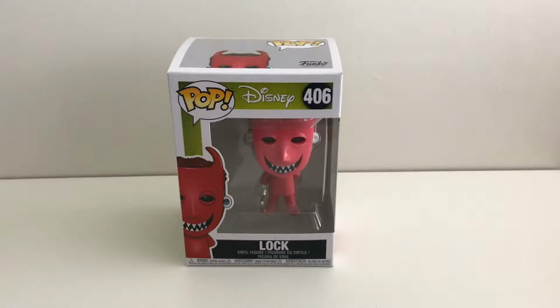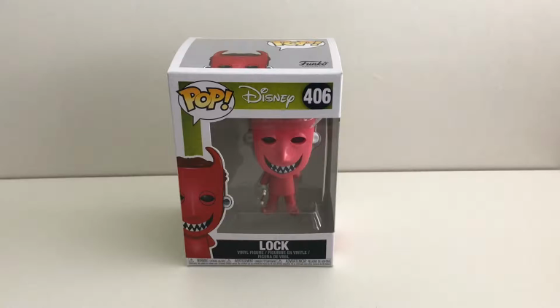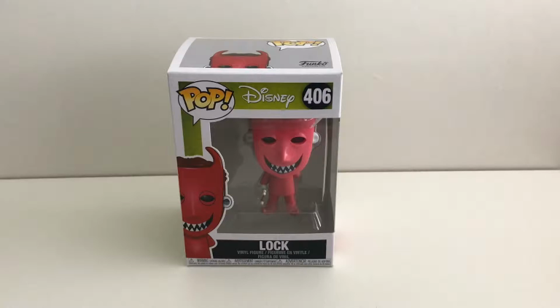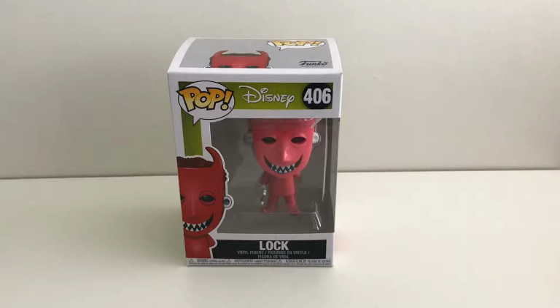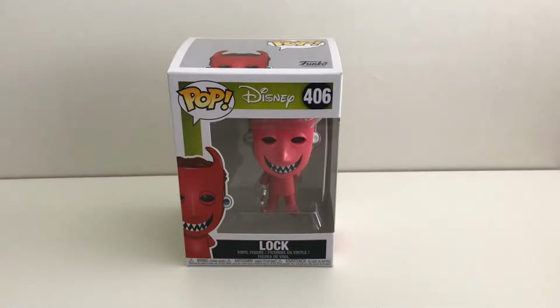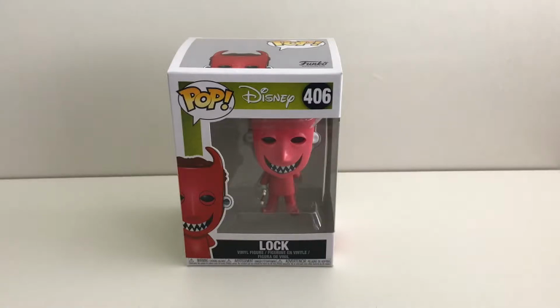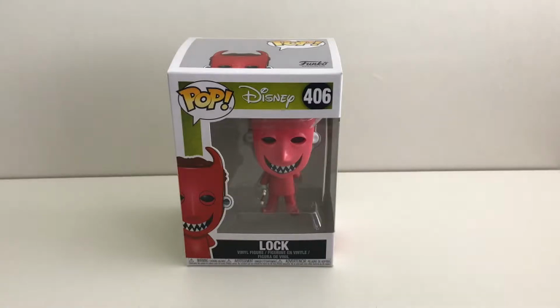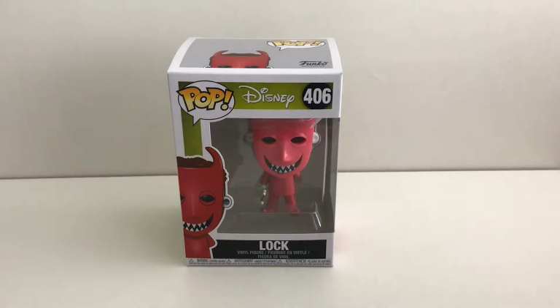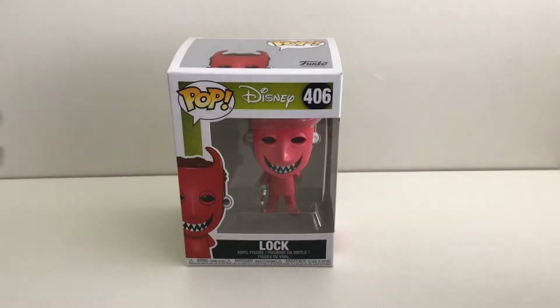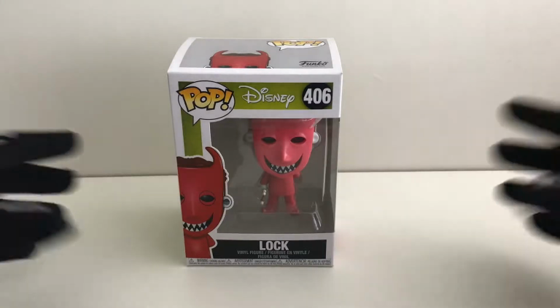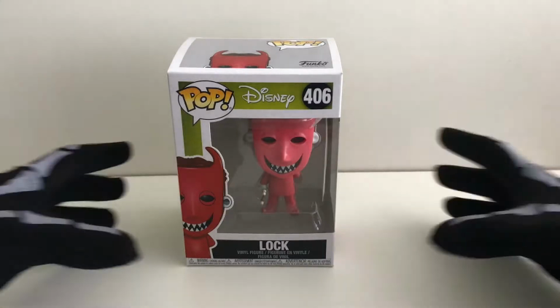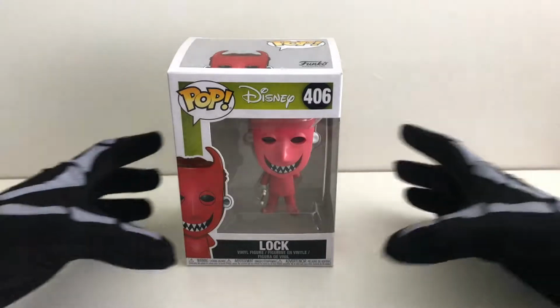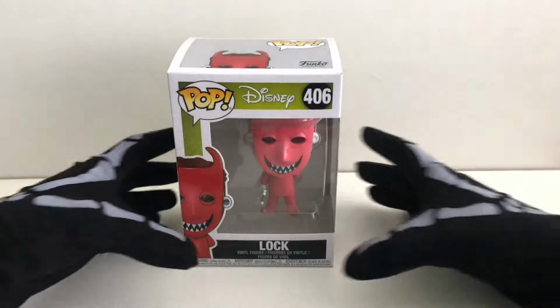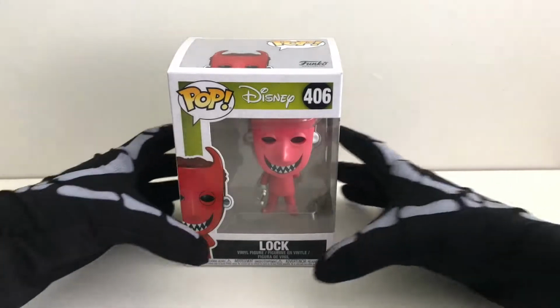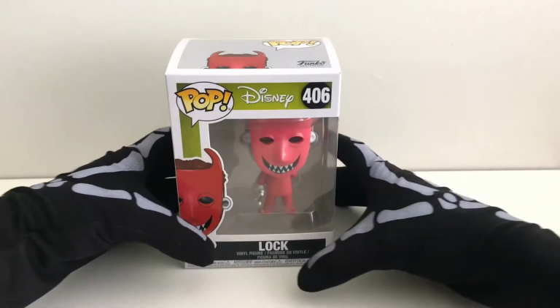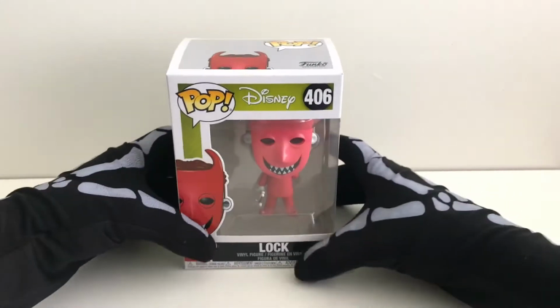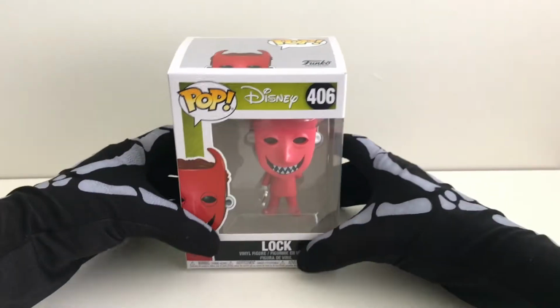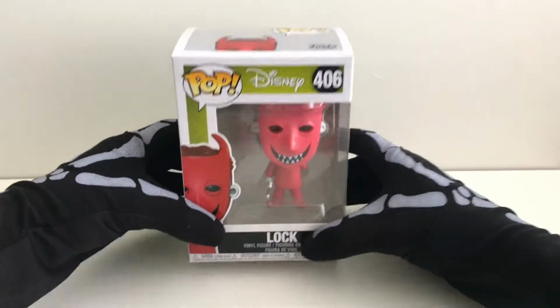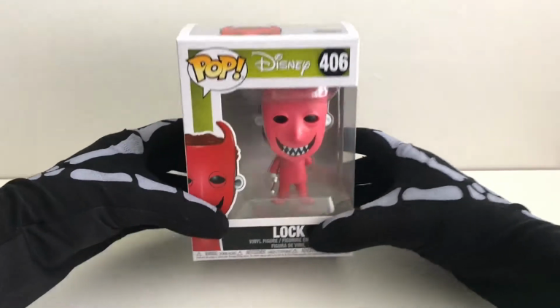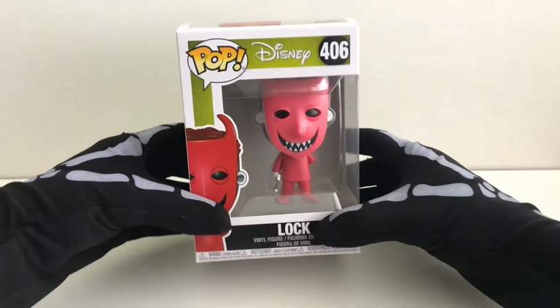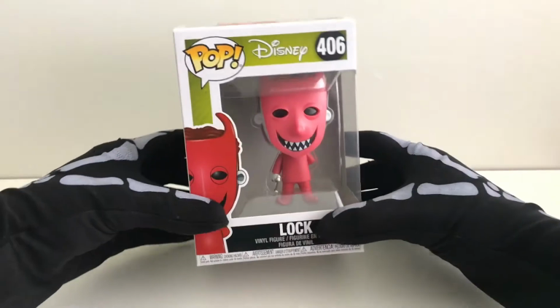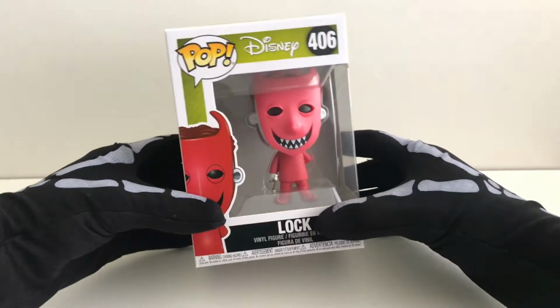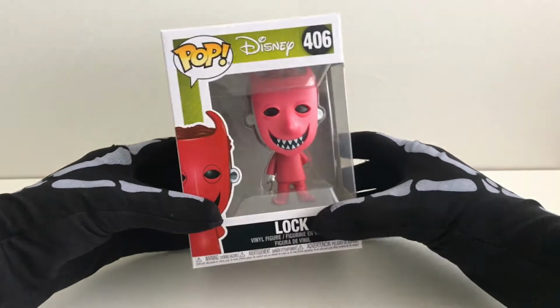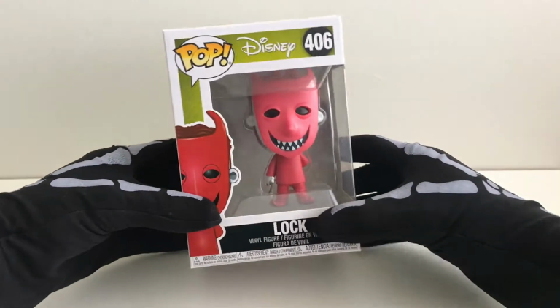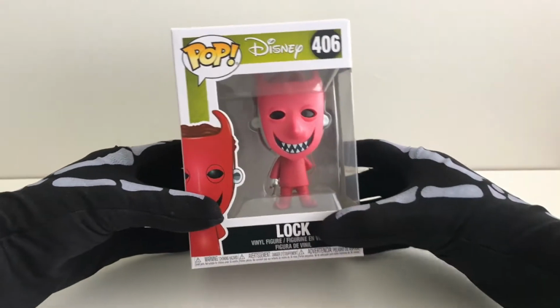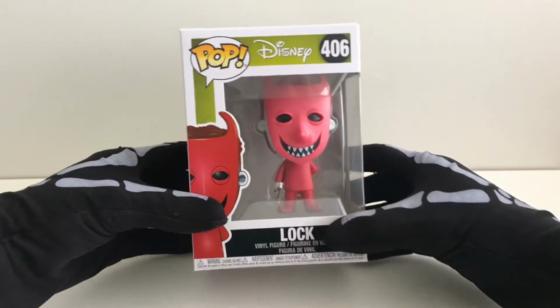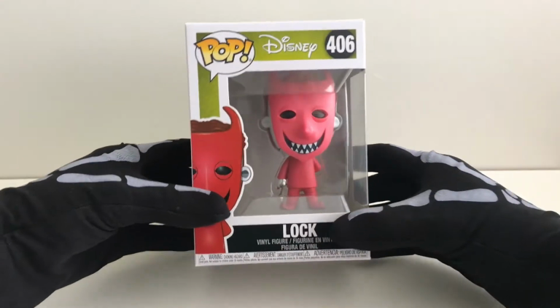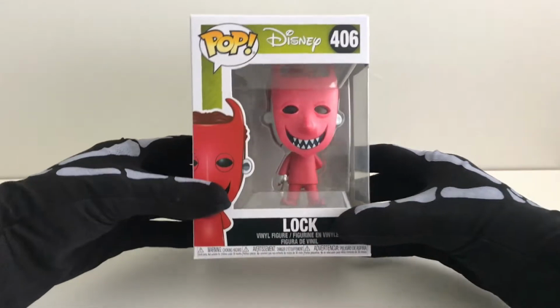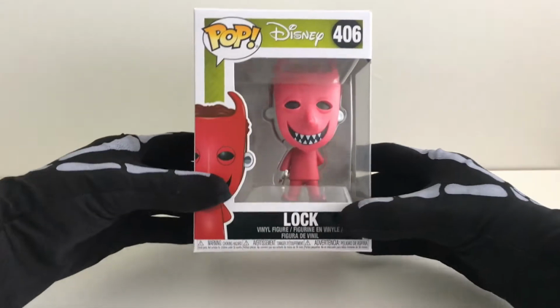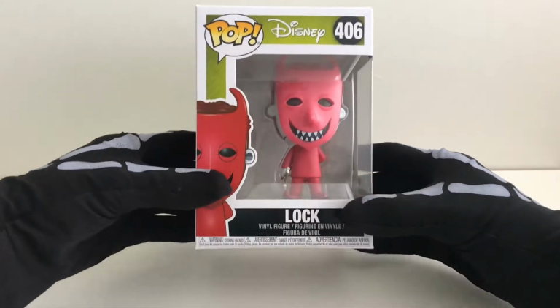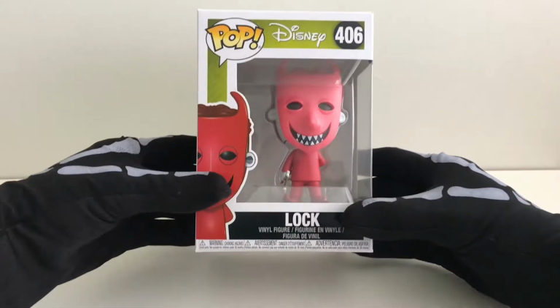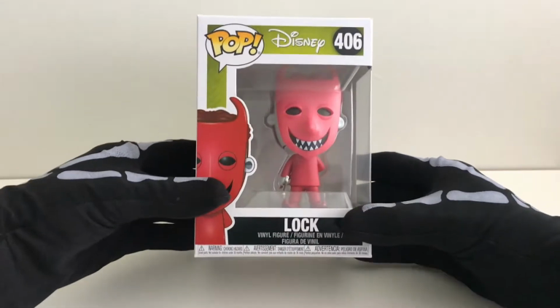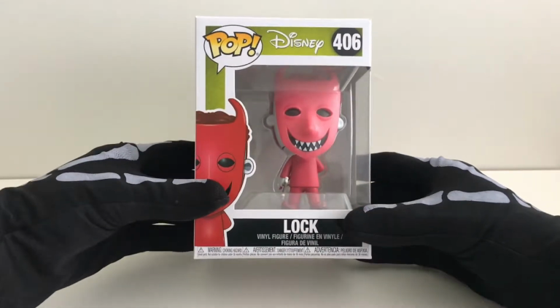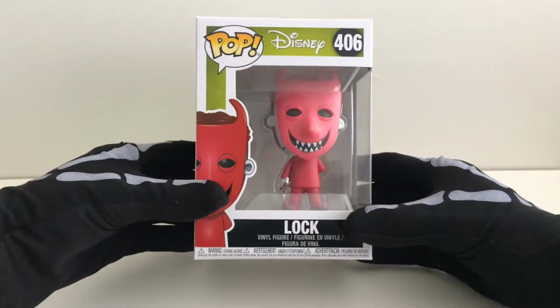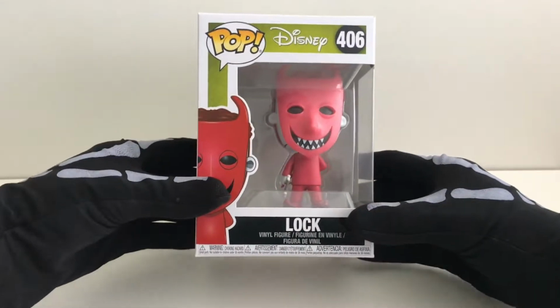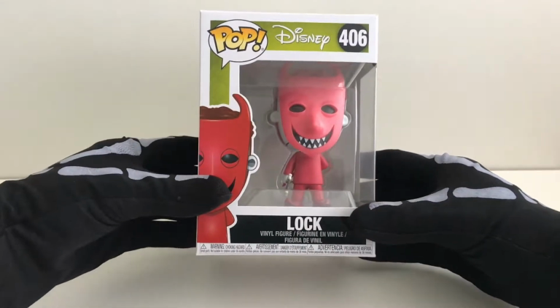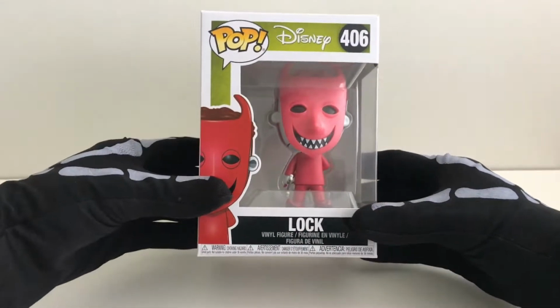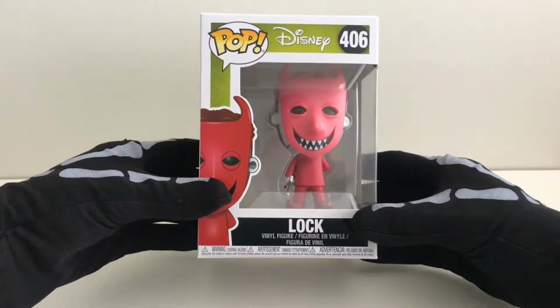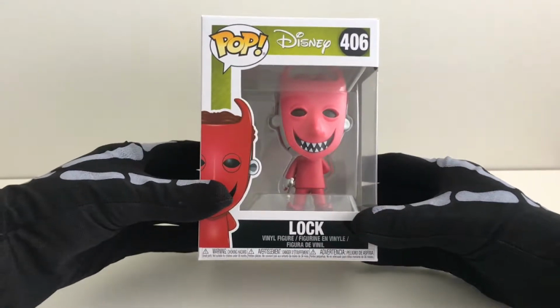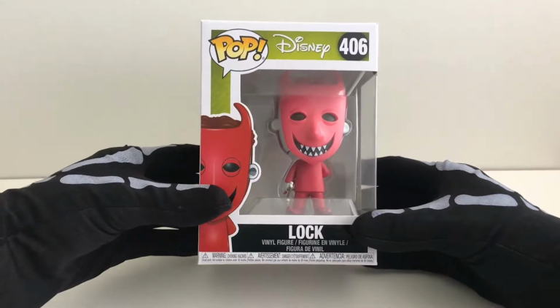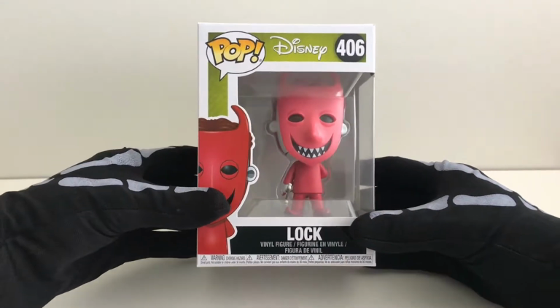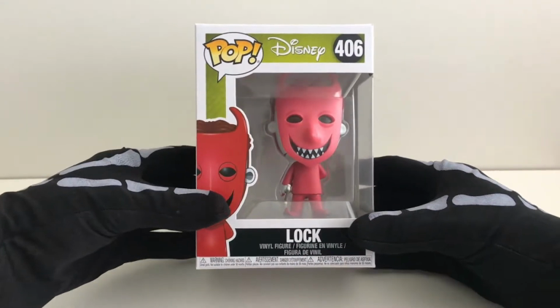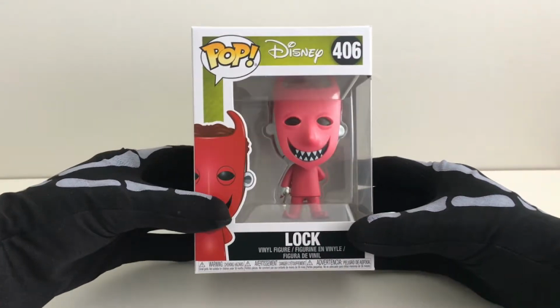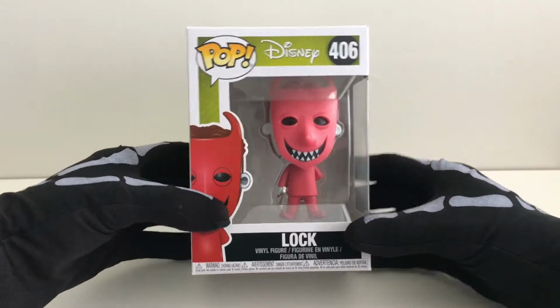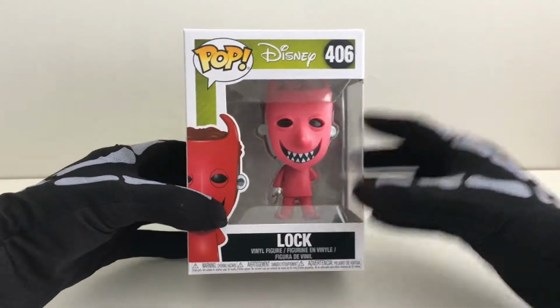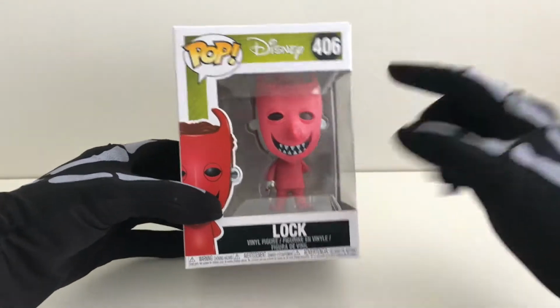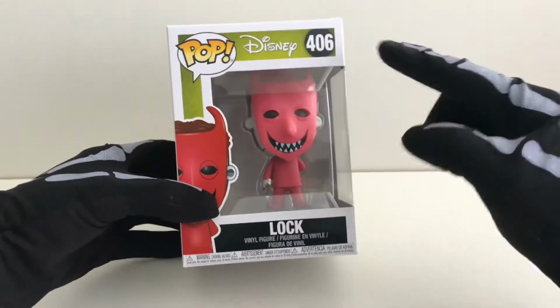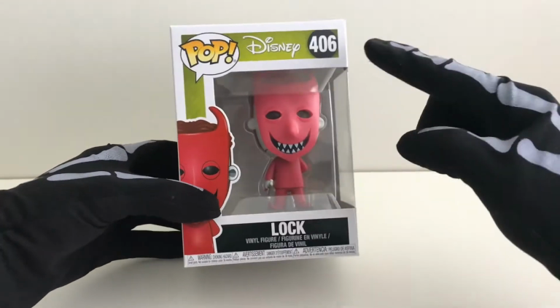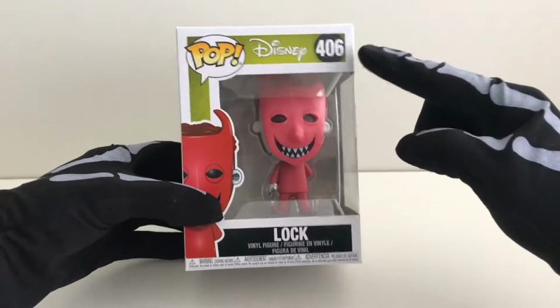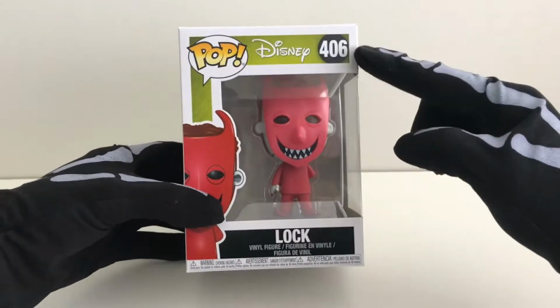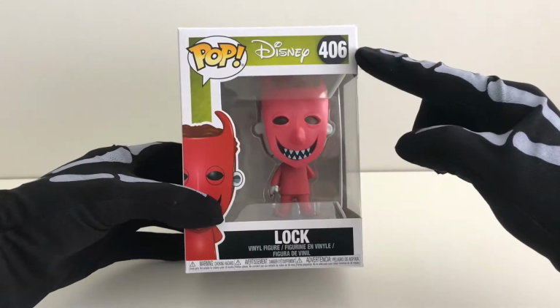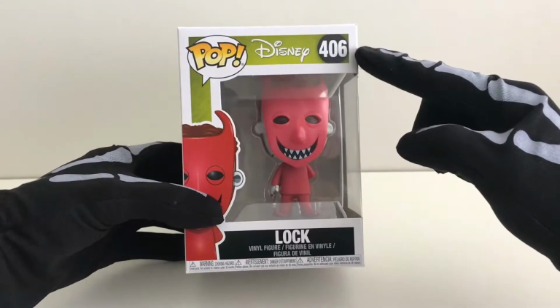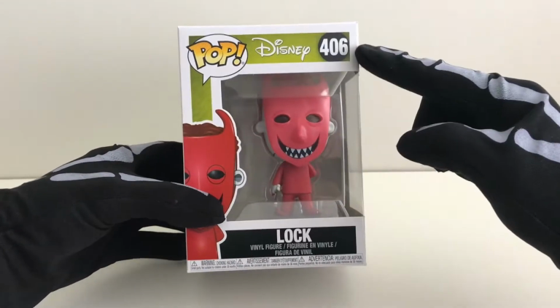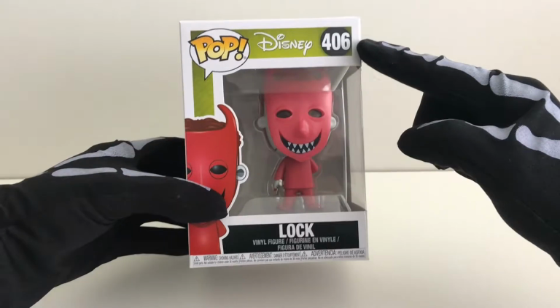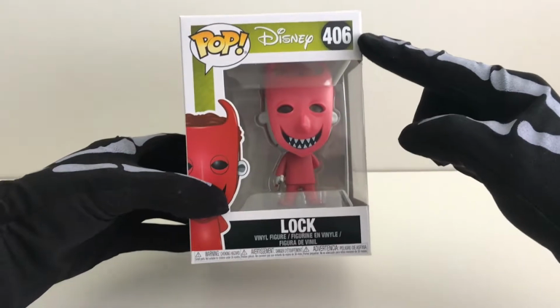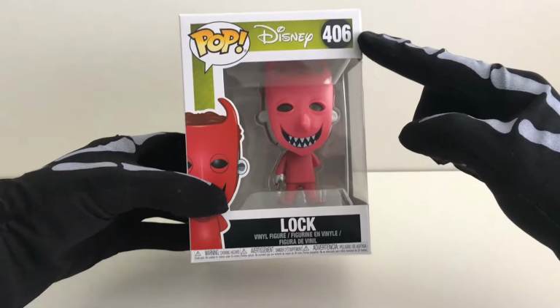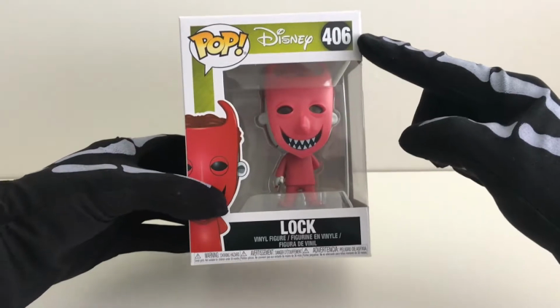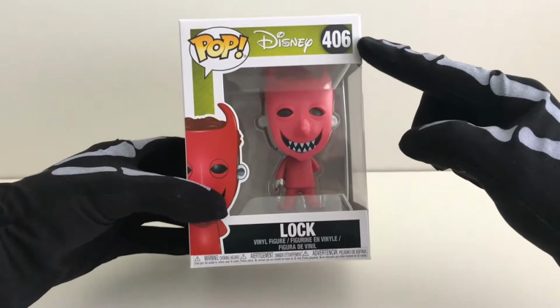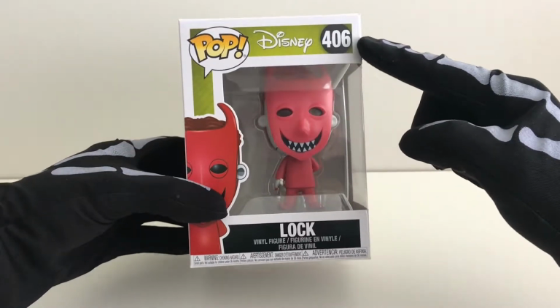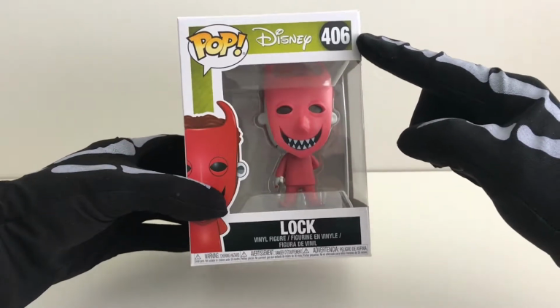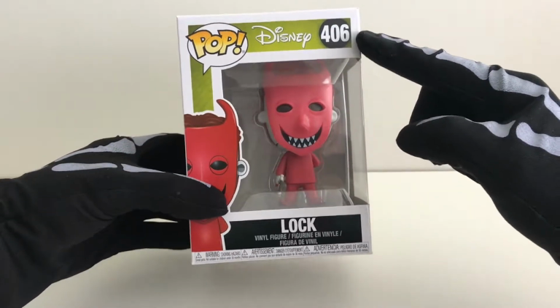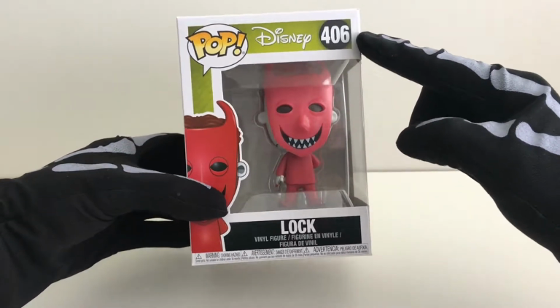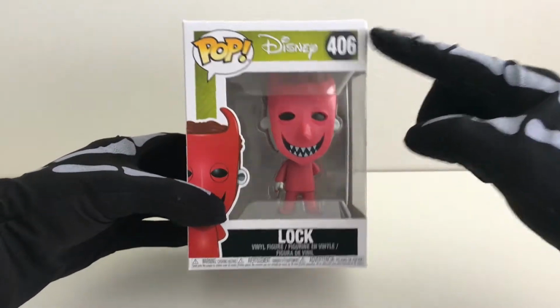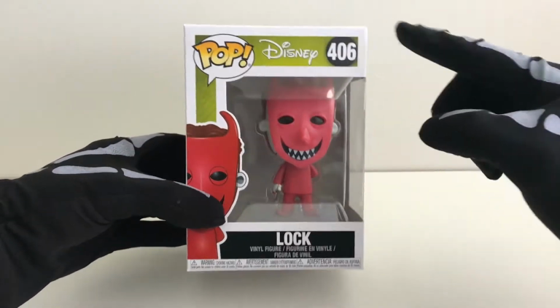Hey guys, today we will be looking at Lock number 406.